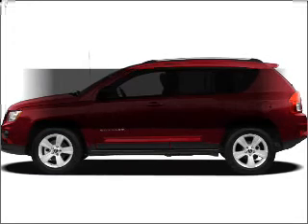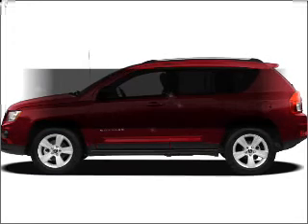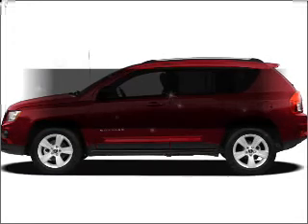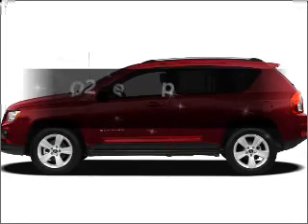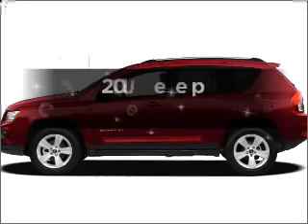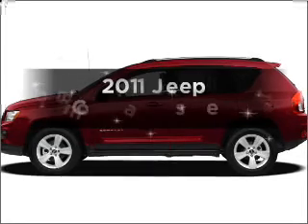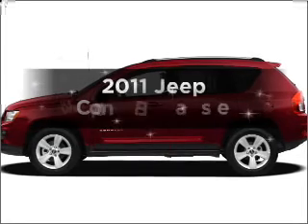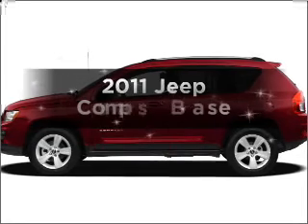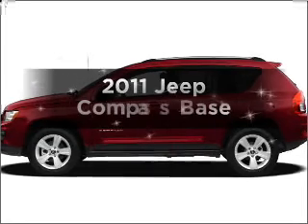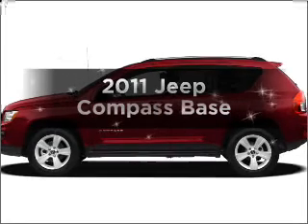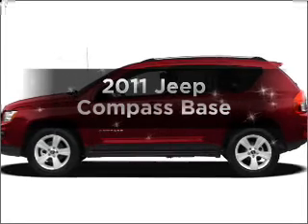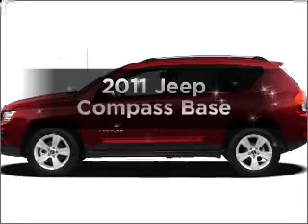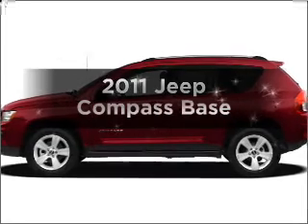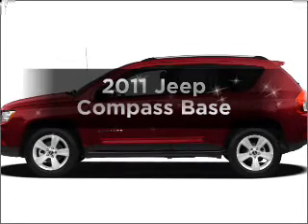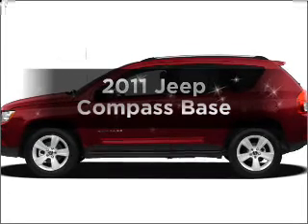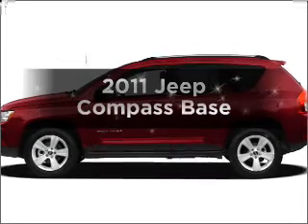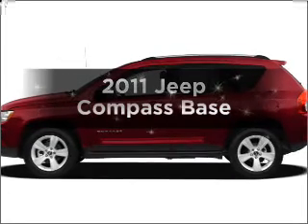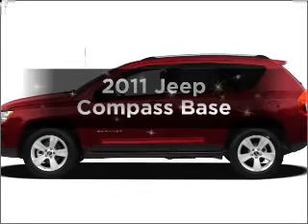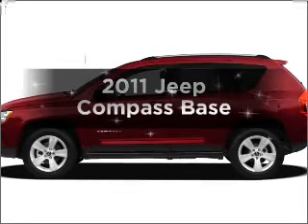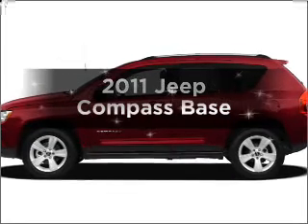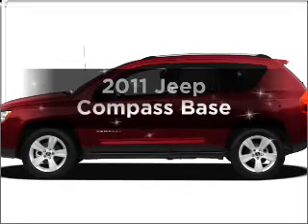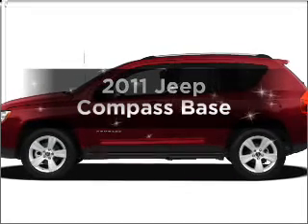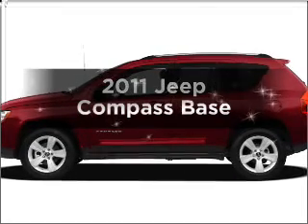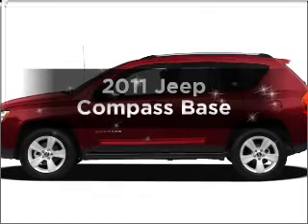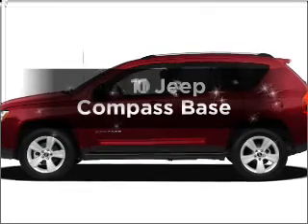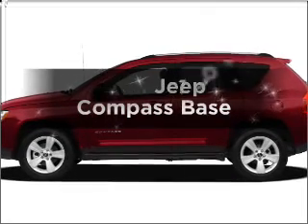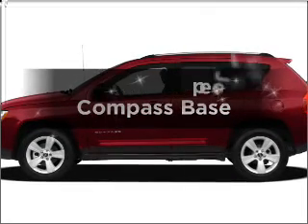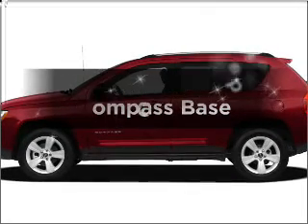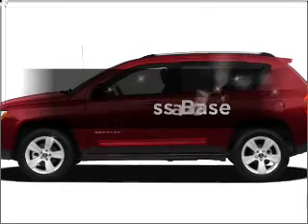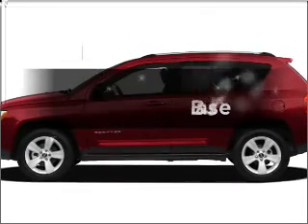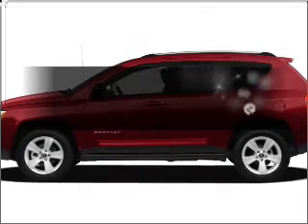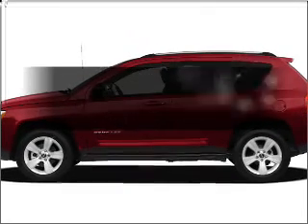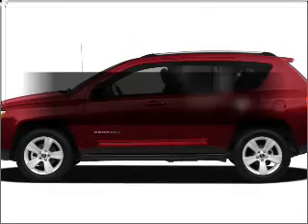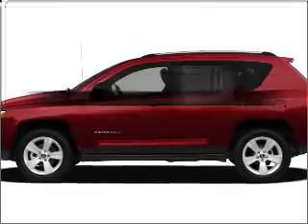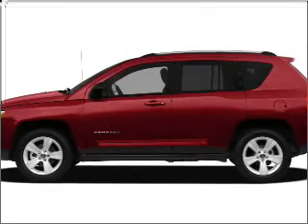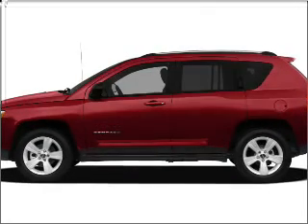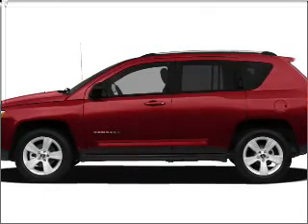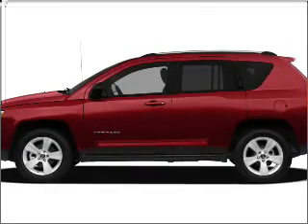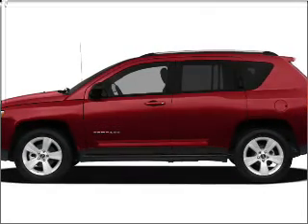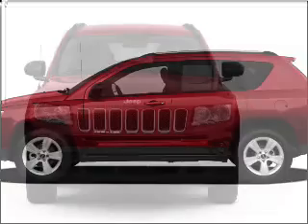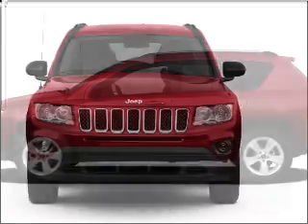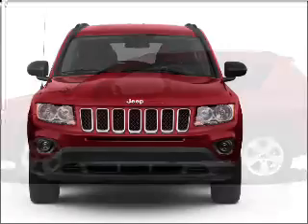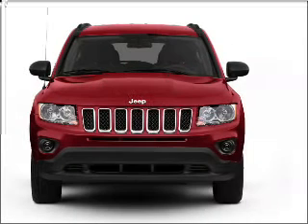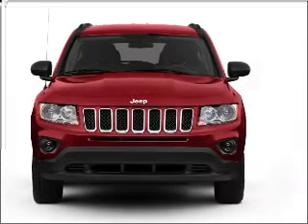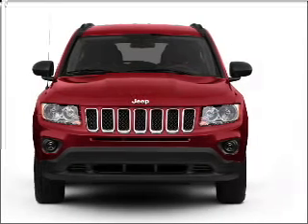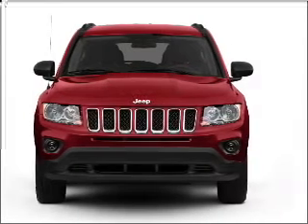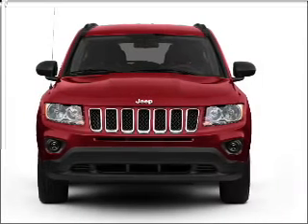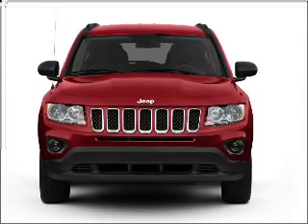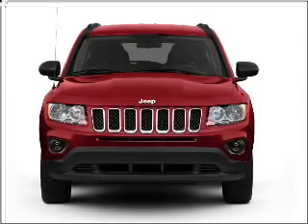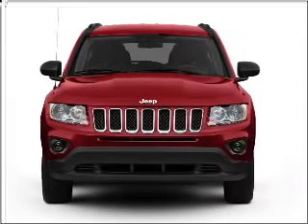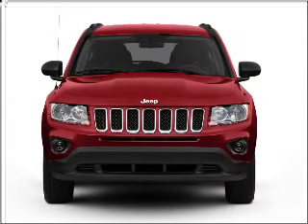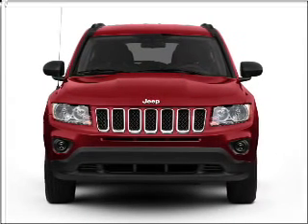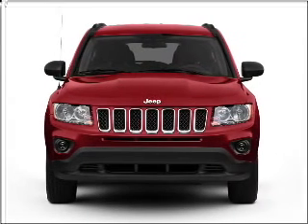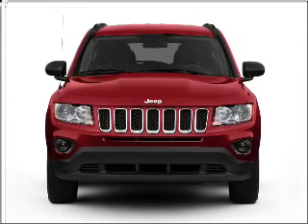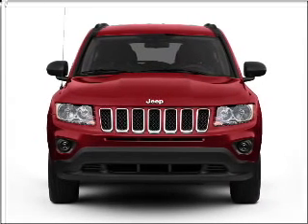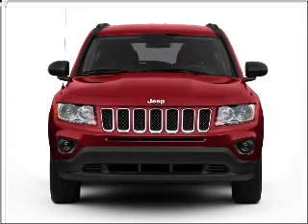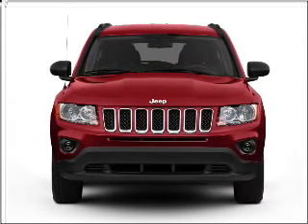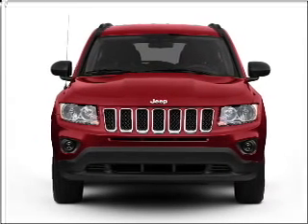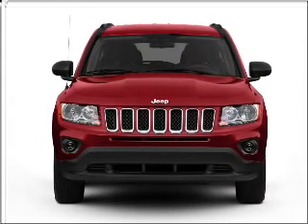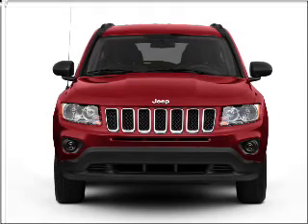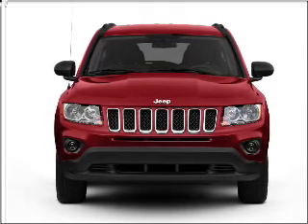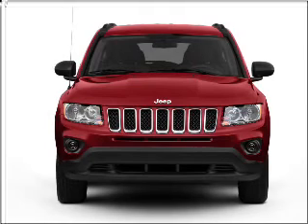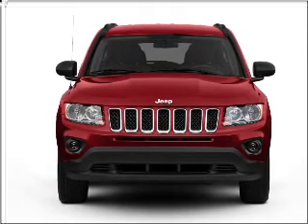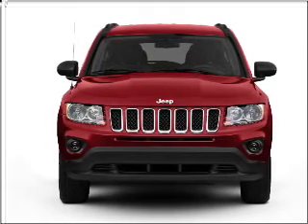Introducing the 2011 Jeep Compass. If you're looking for an automobile with great attributes, look no further.